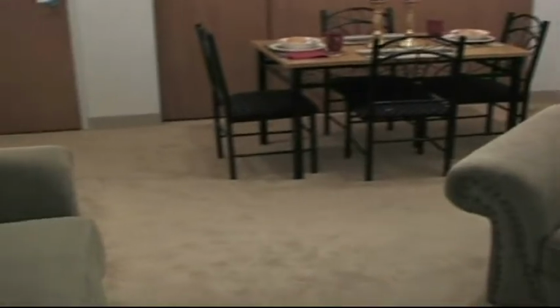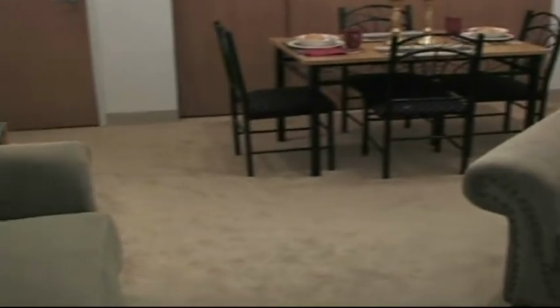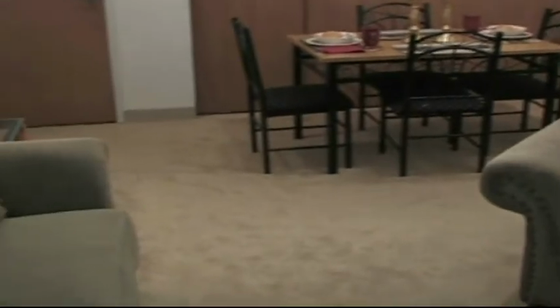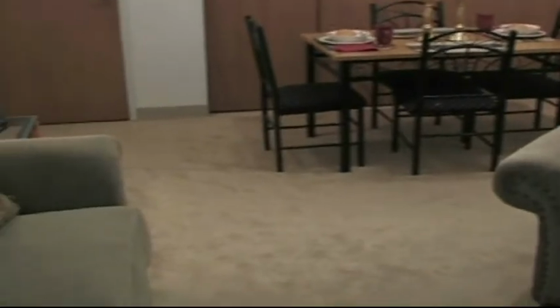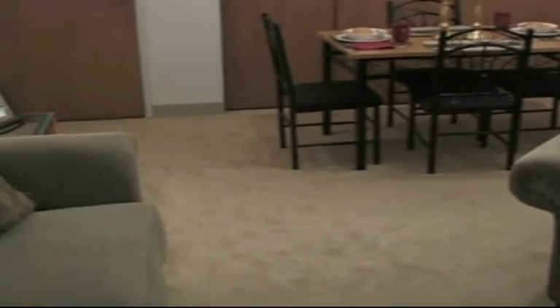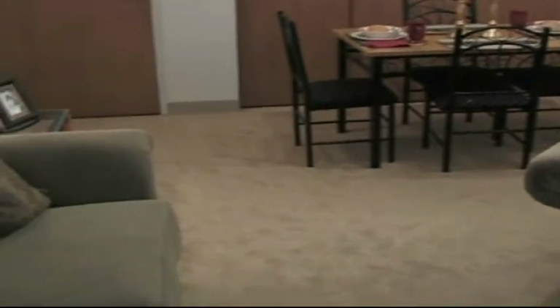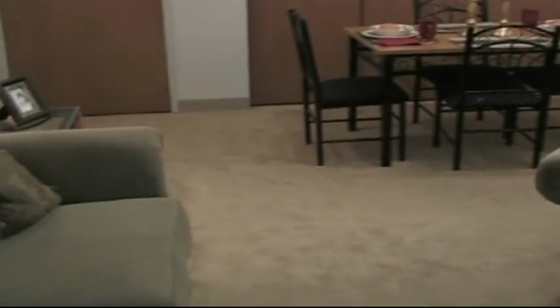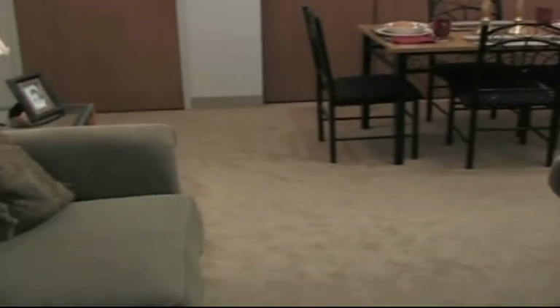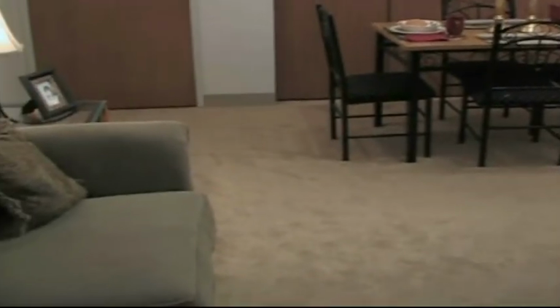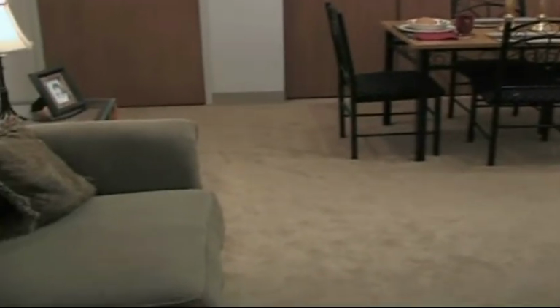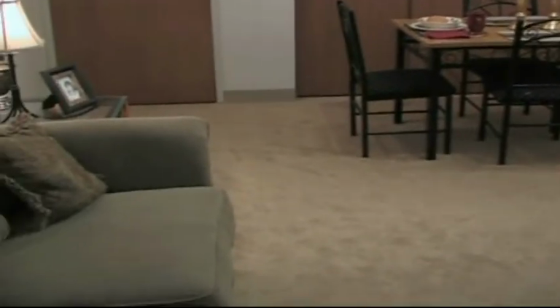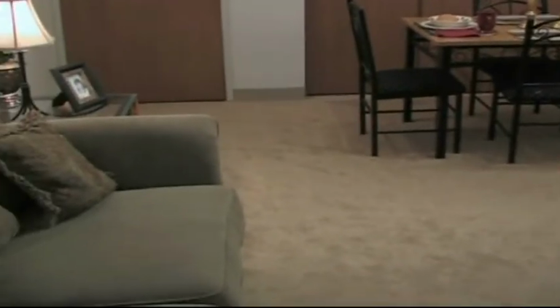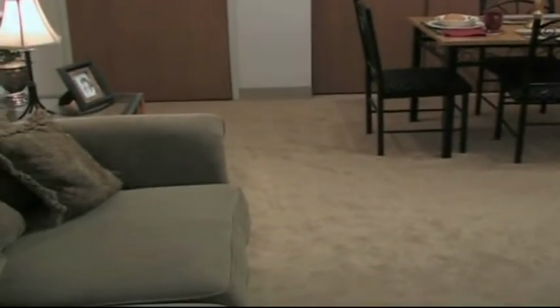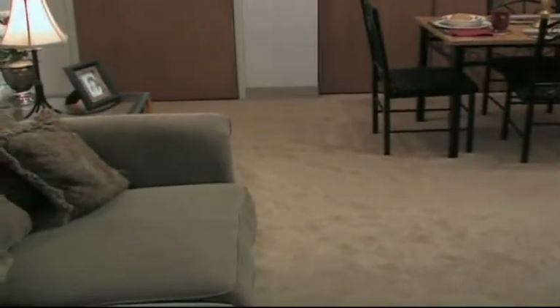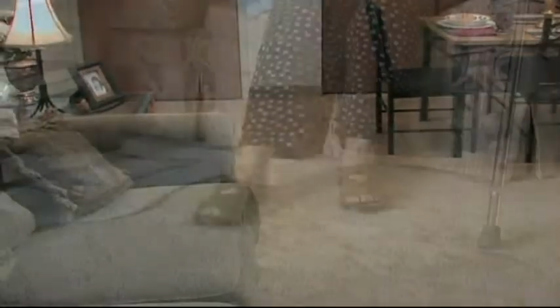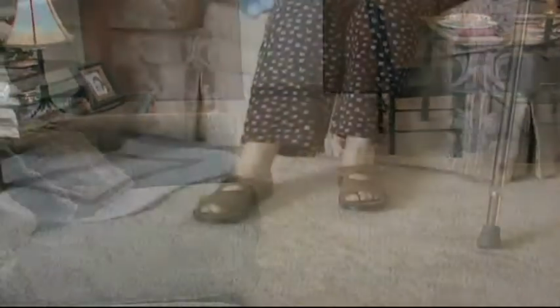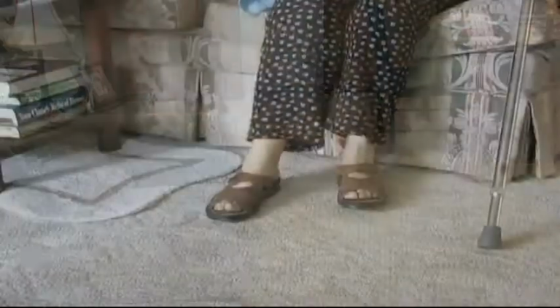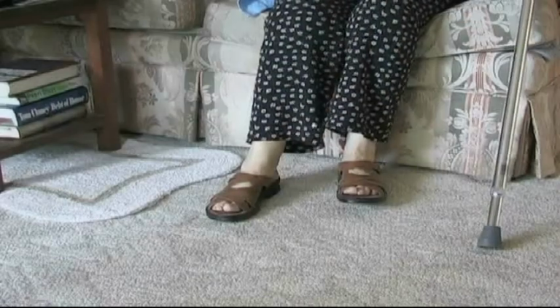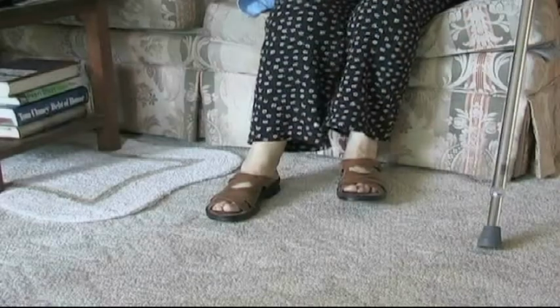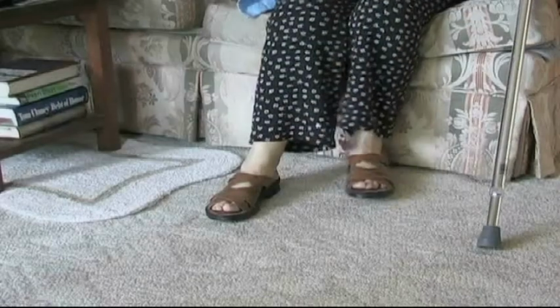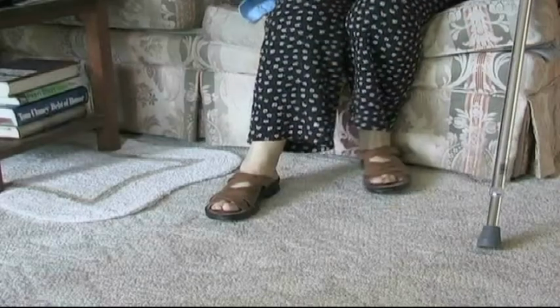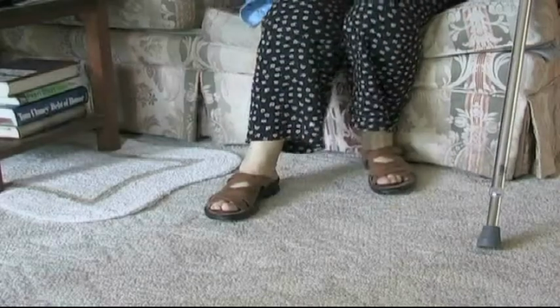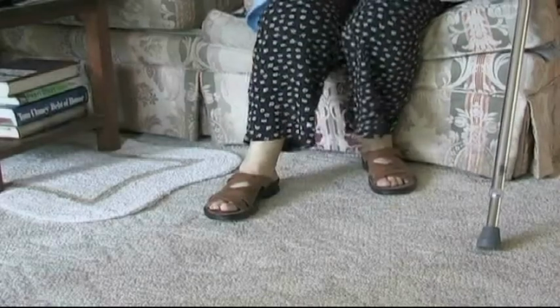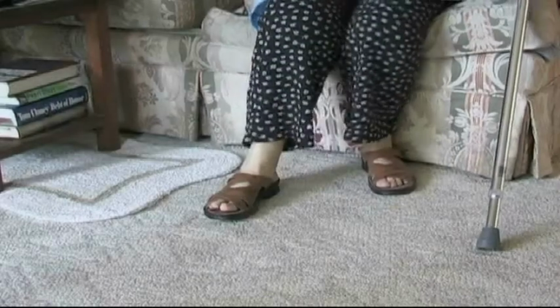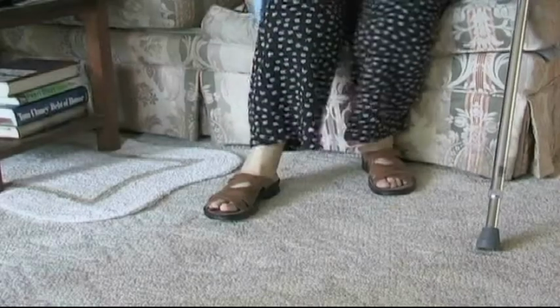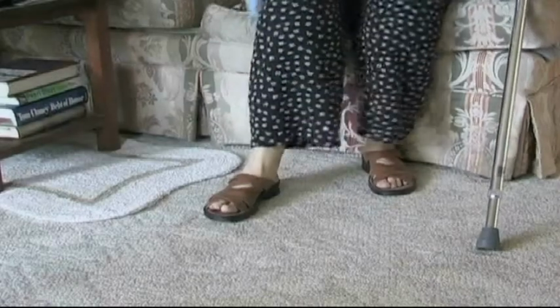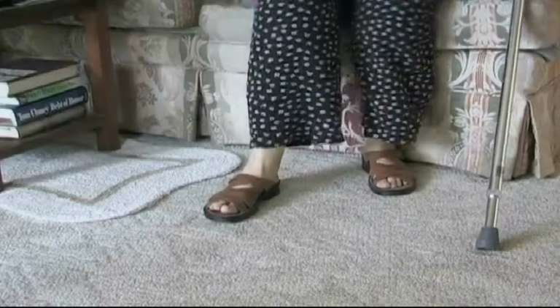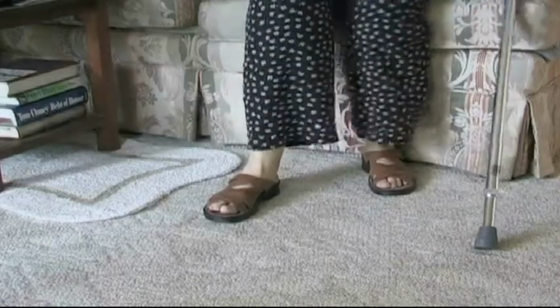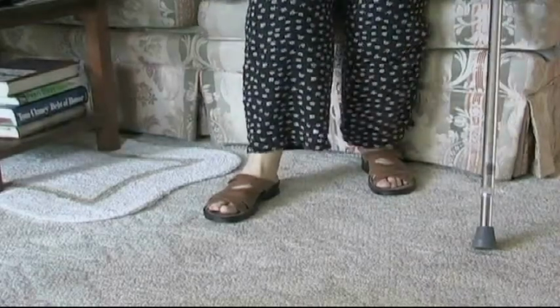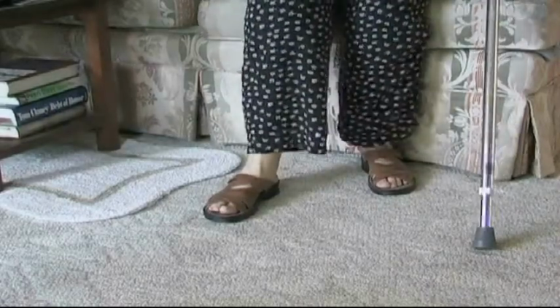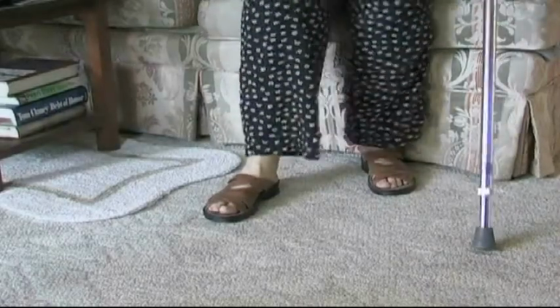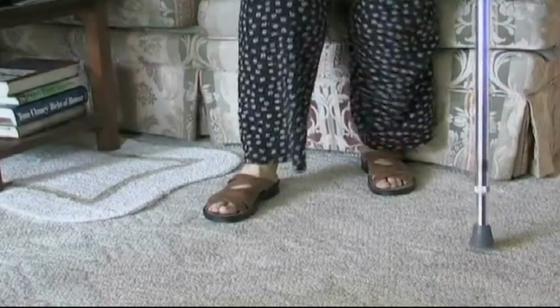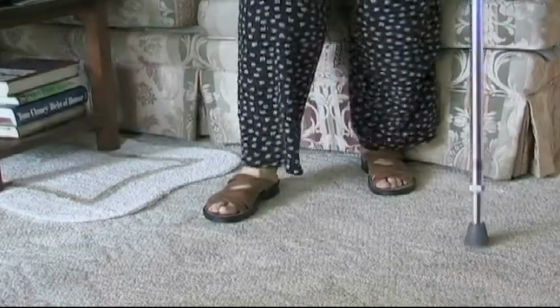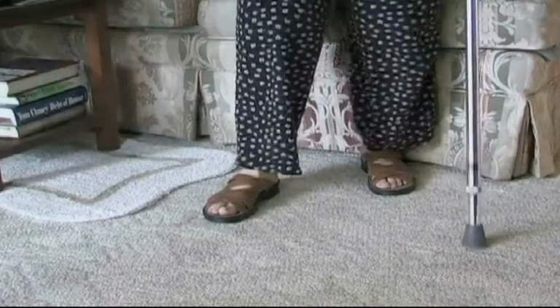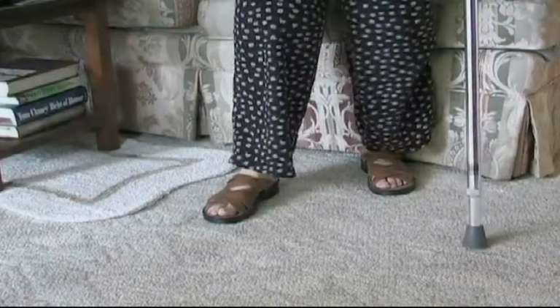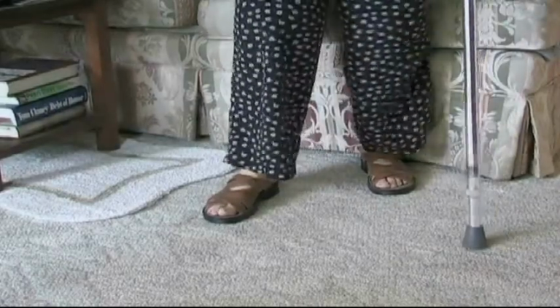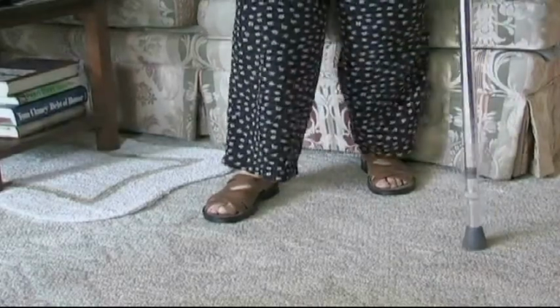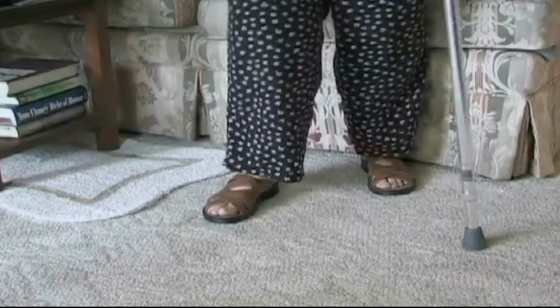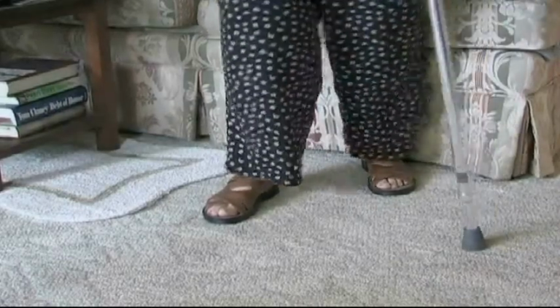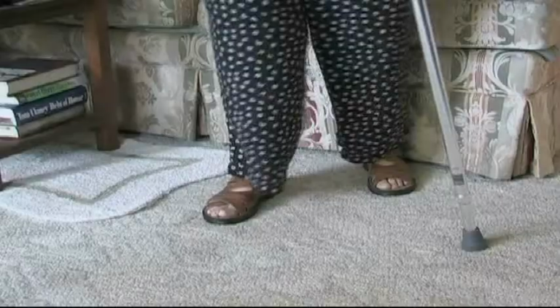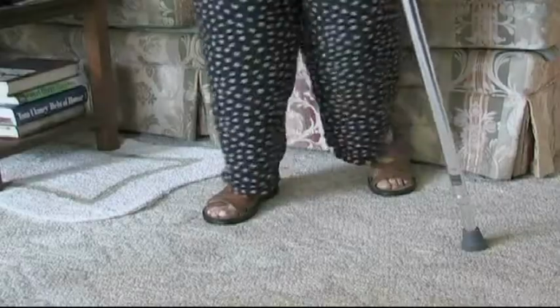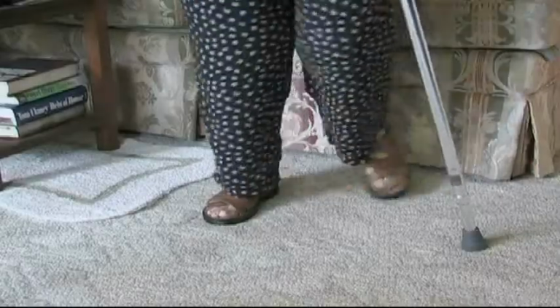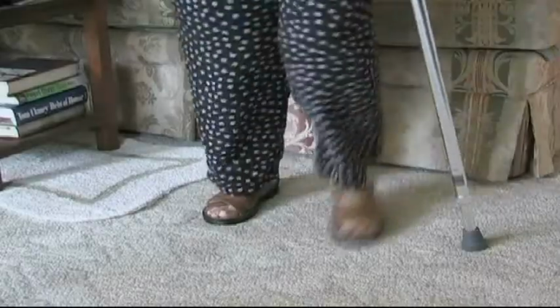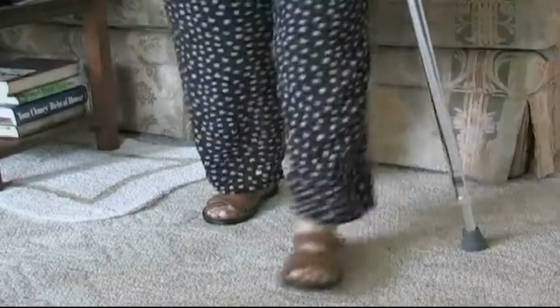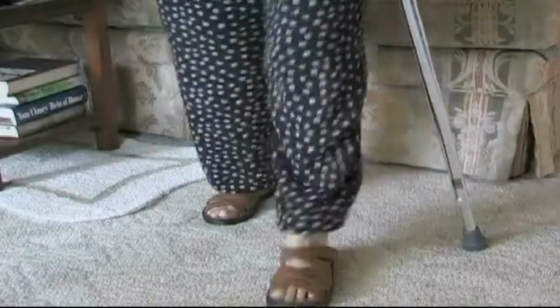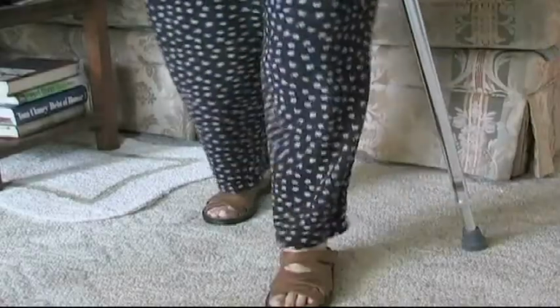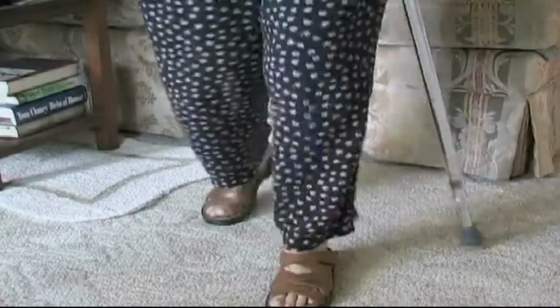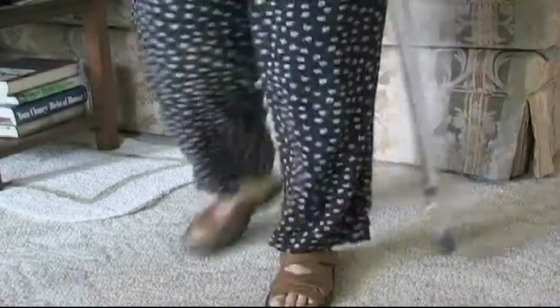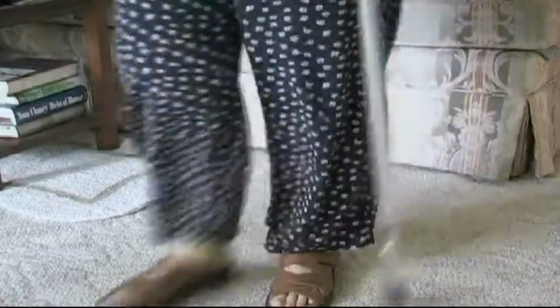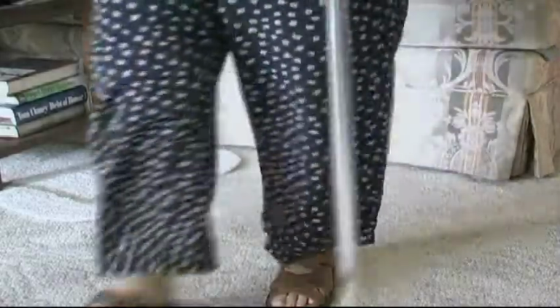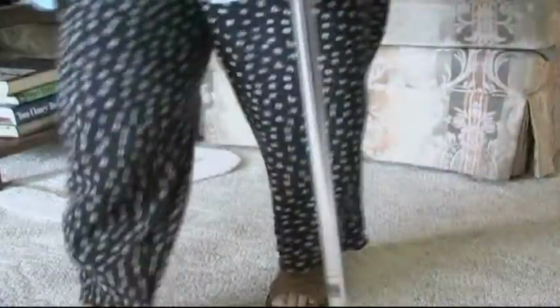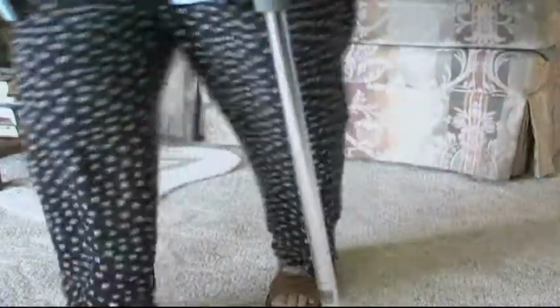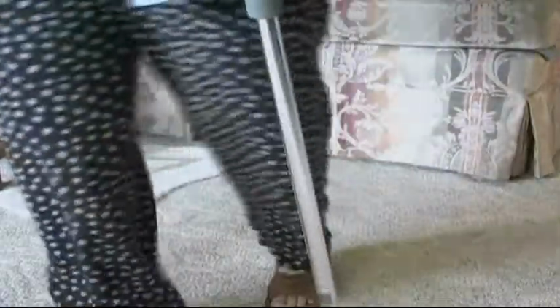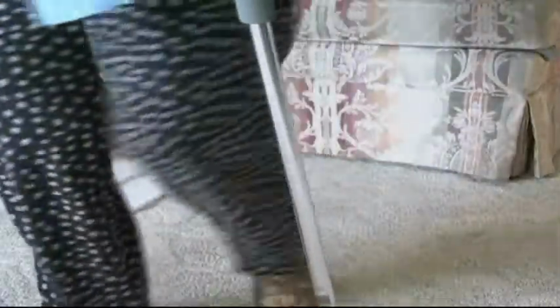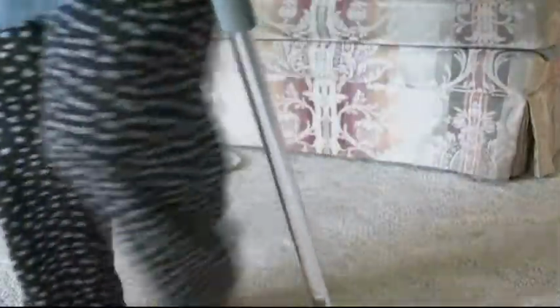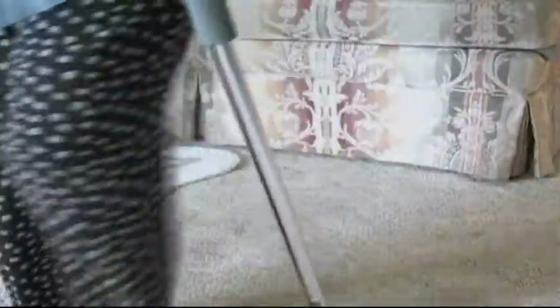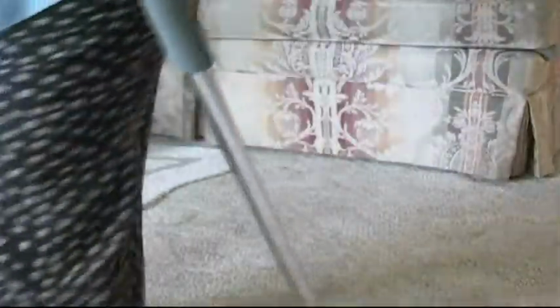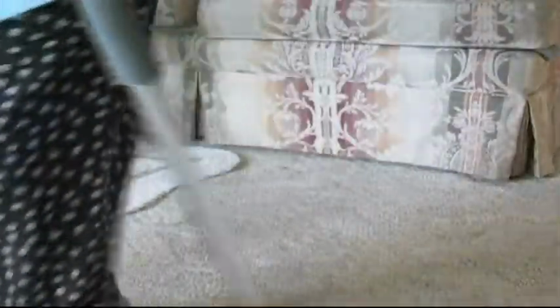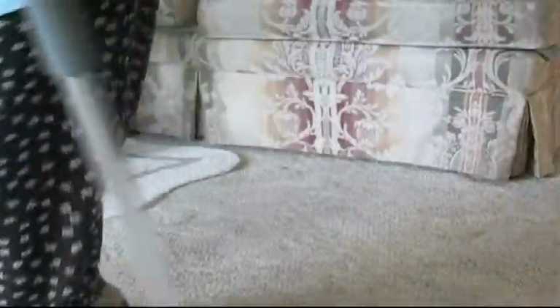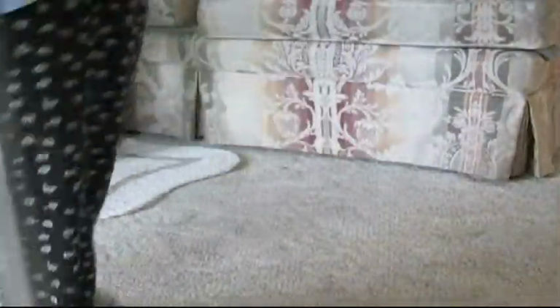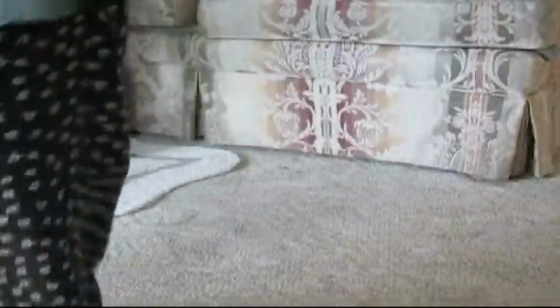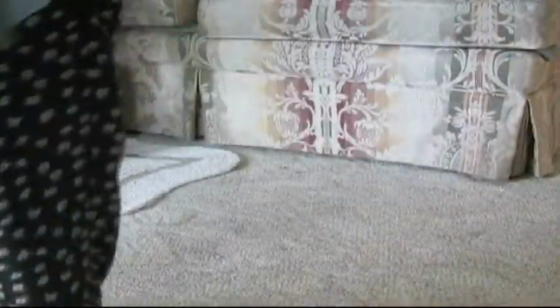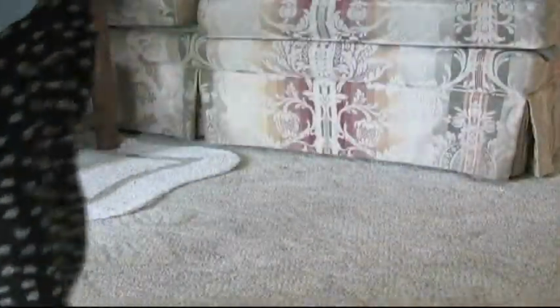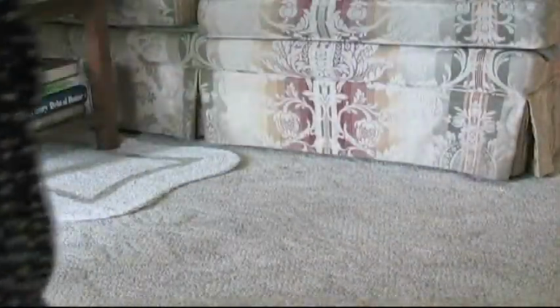Arrange your furniture for easy access and movement. Wear proper fitting clothes, low-heeled shoes, and non-slip soles on your socks and slippers.